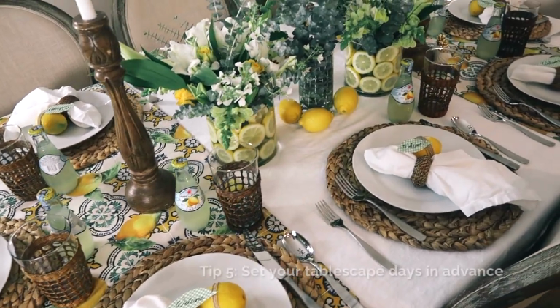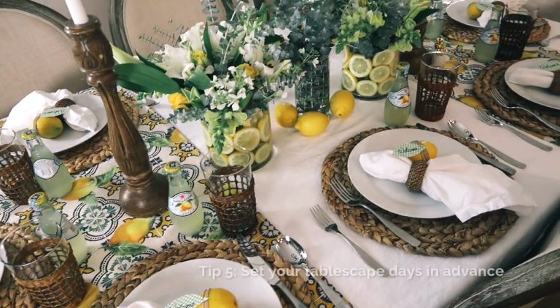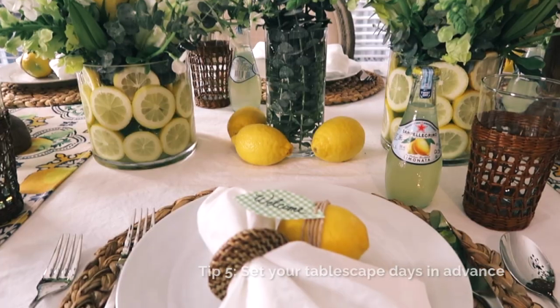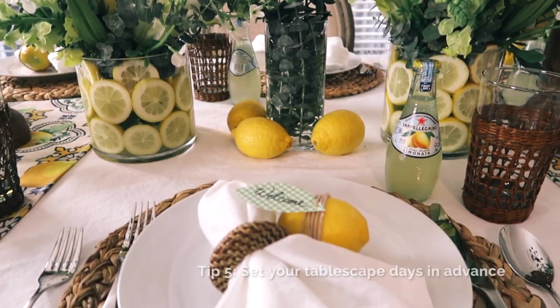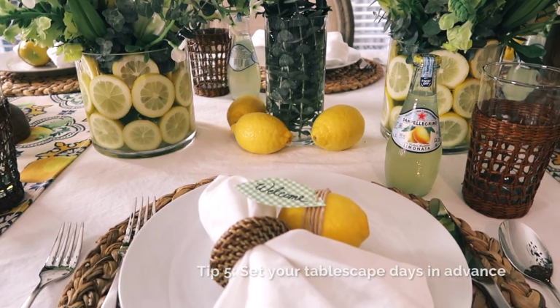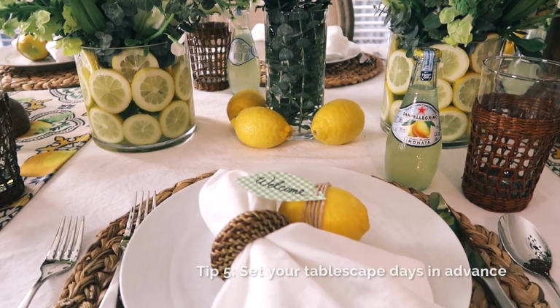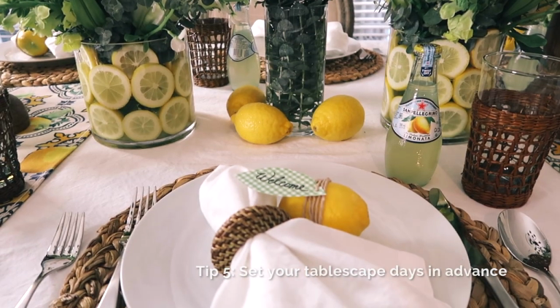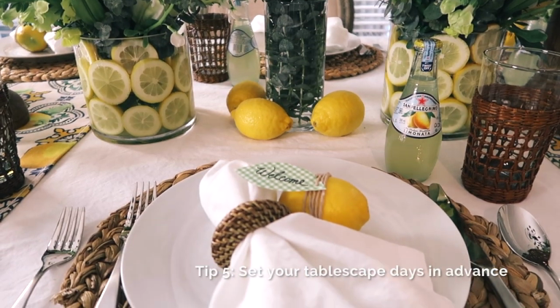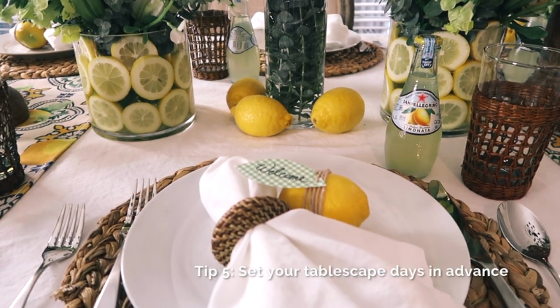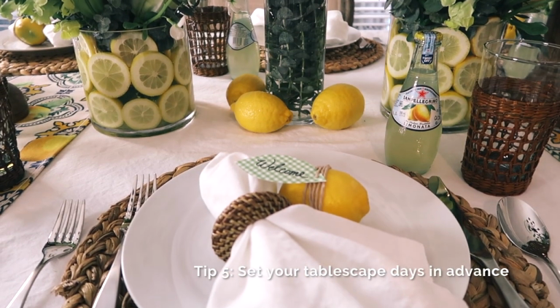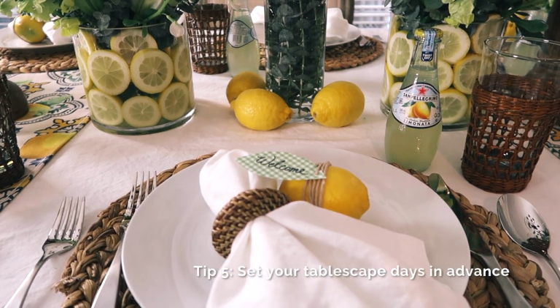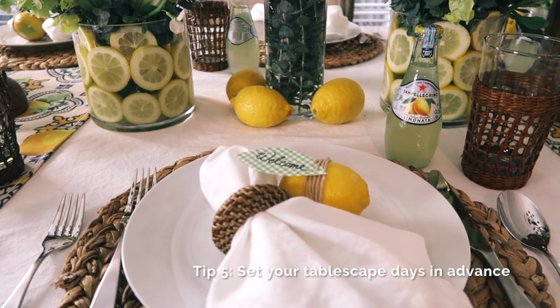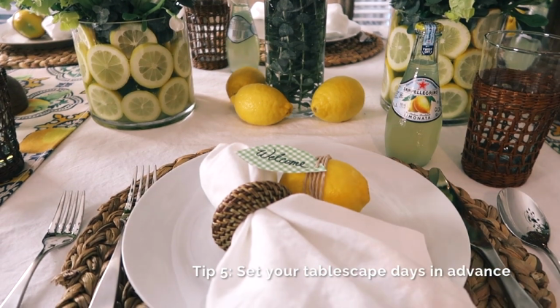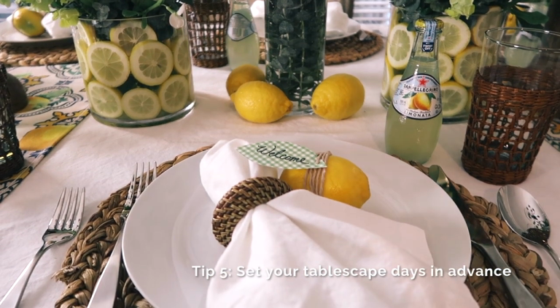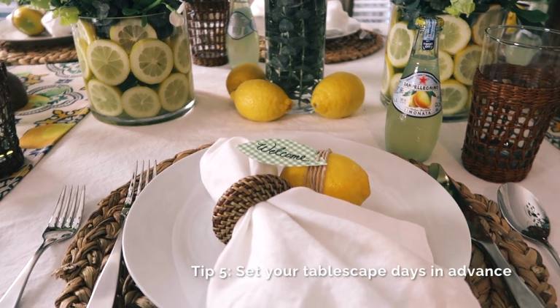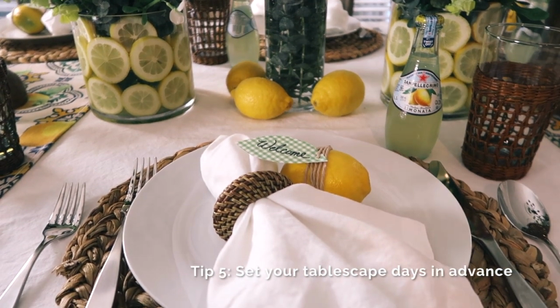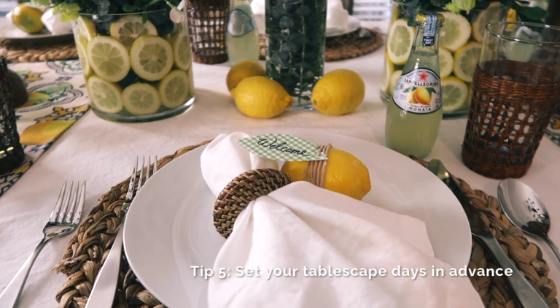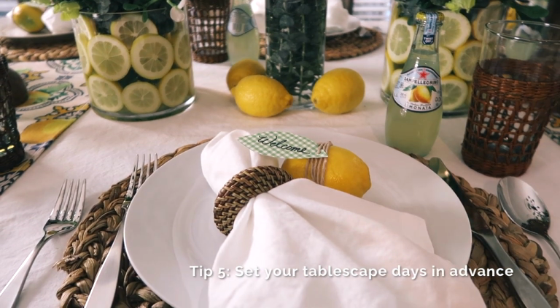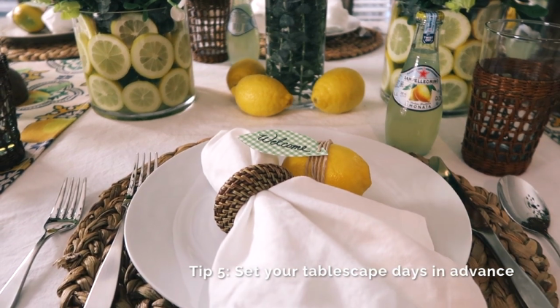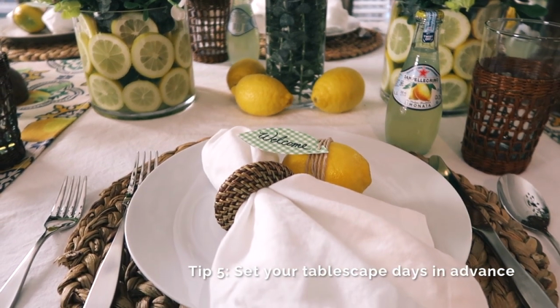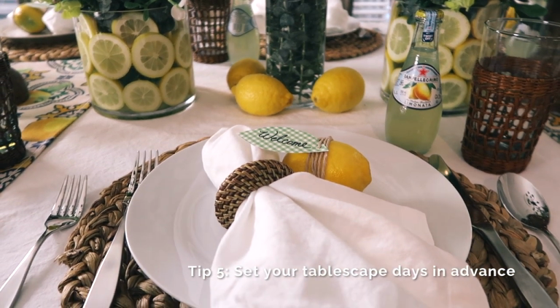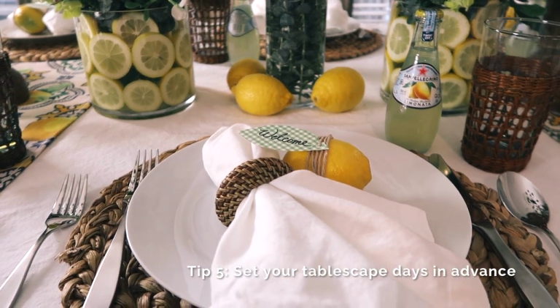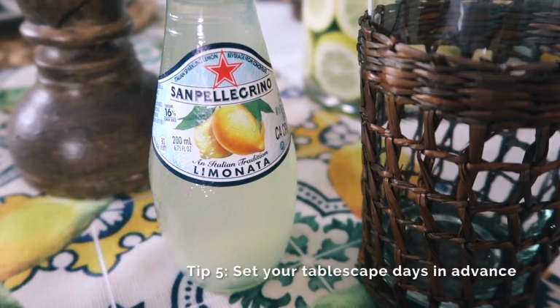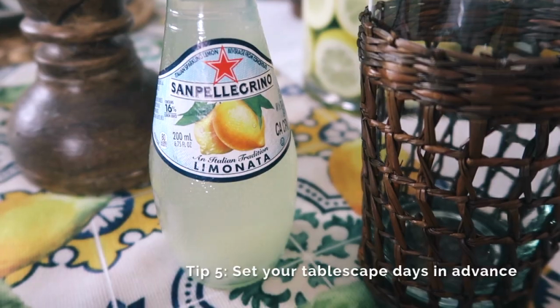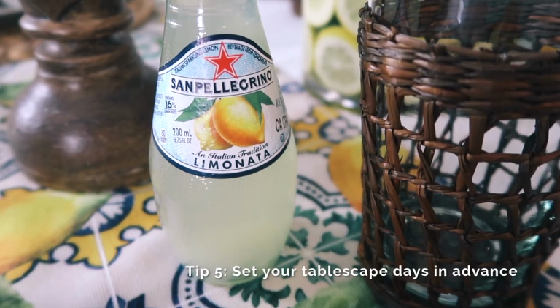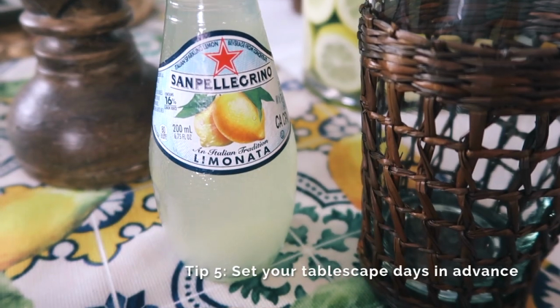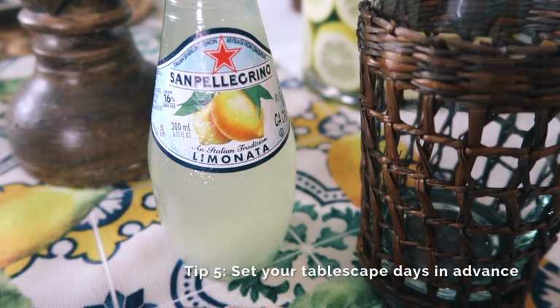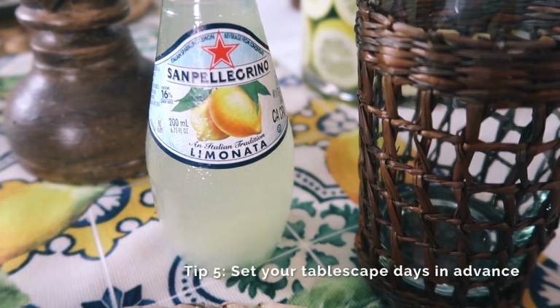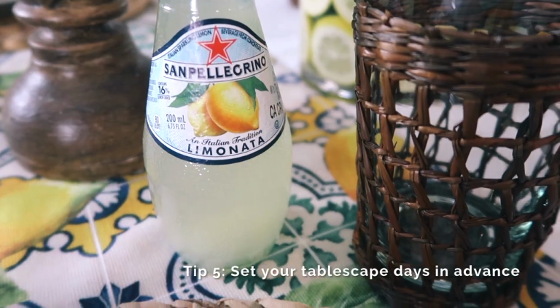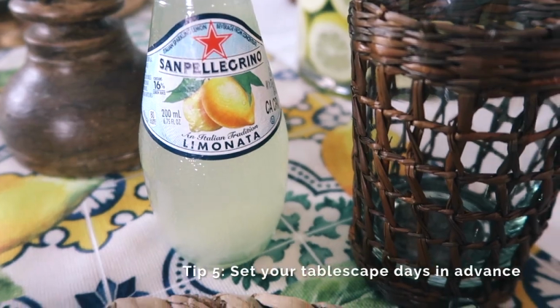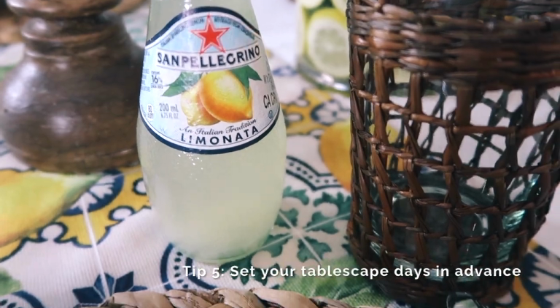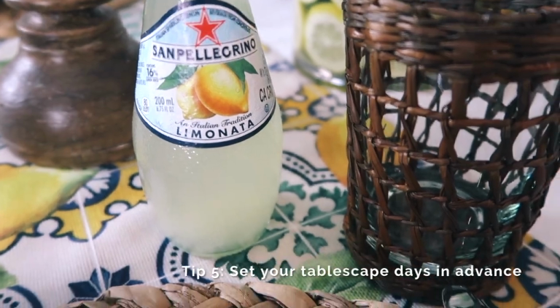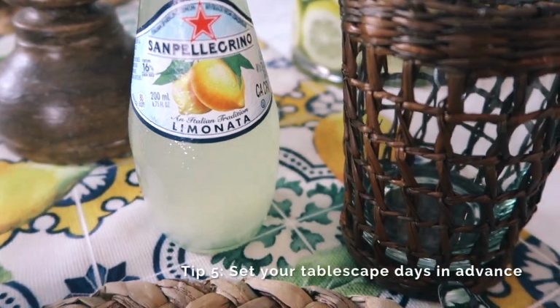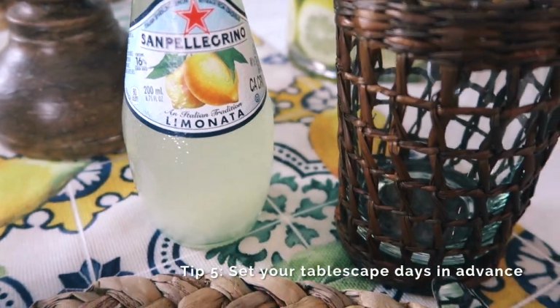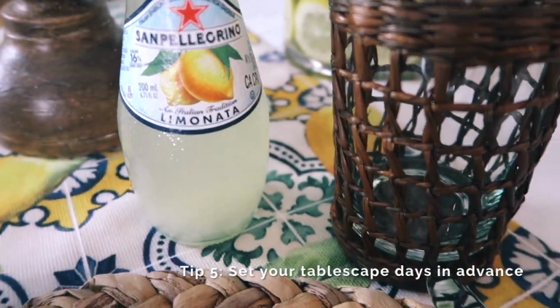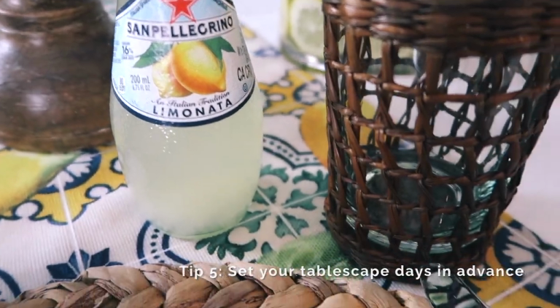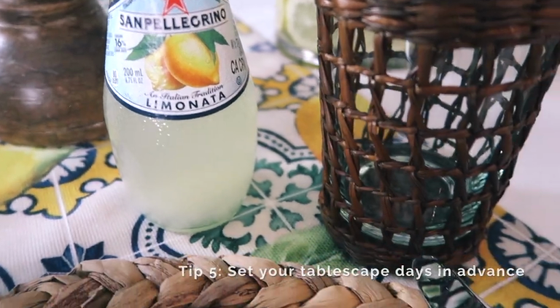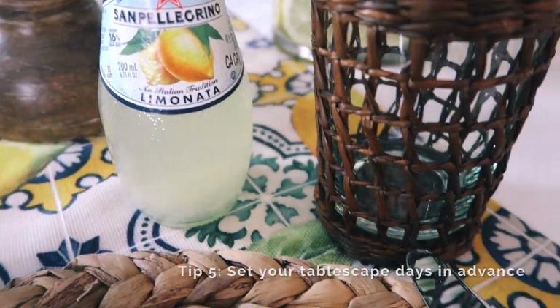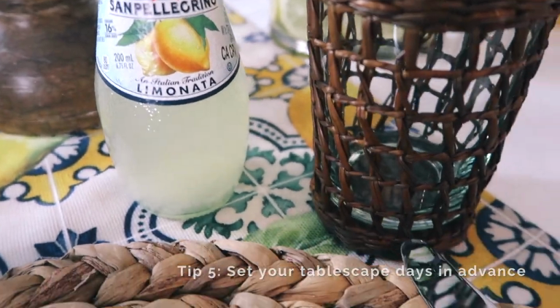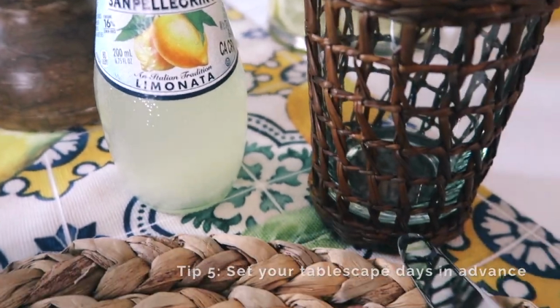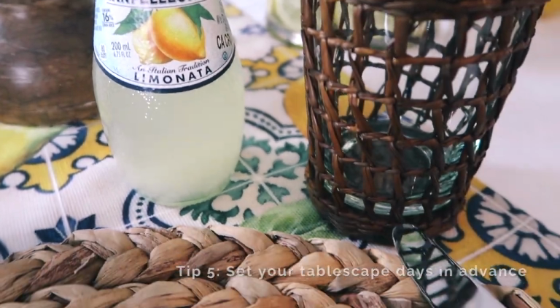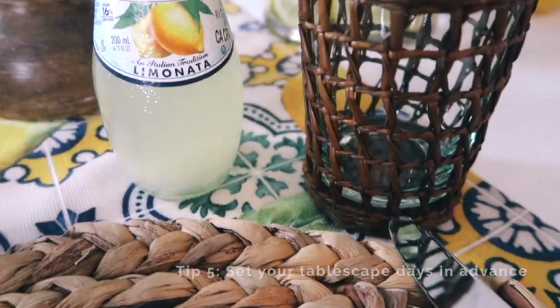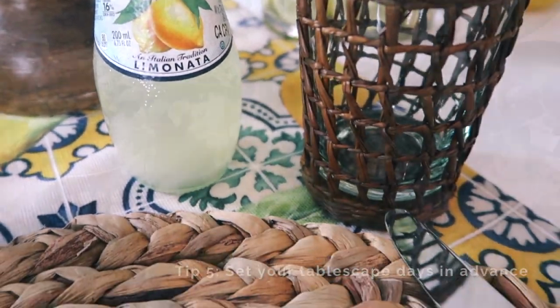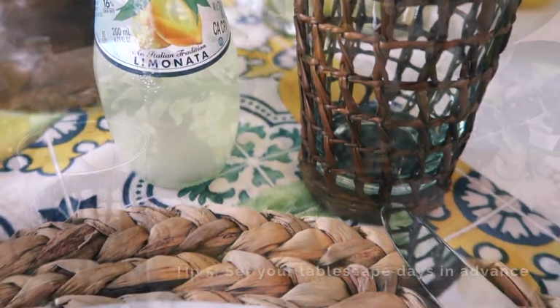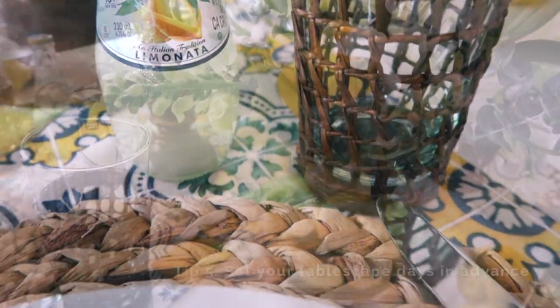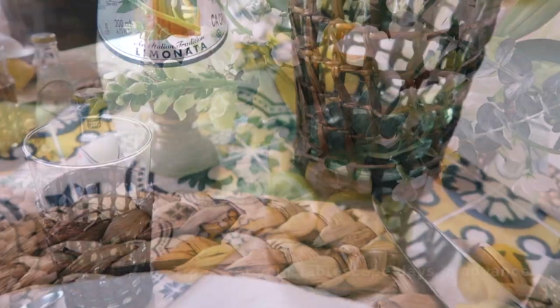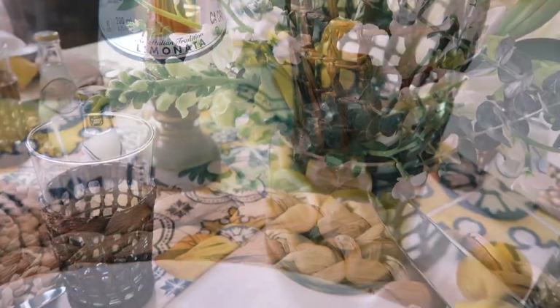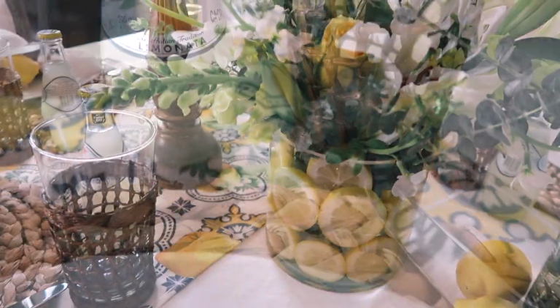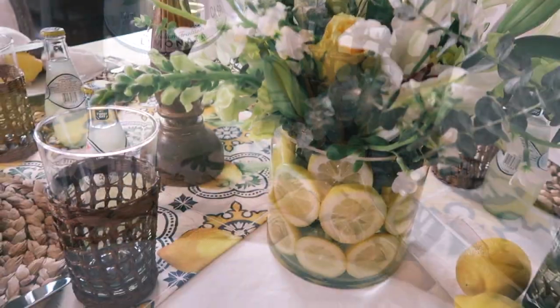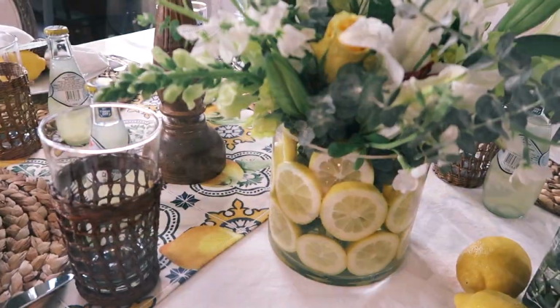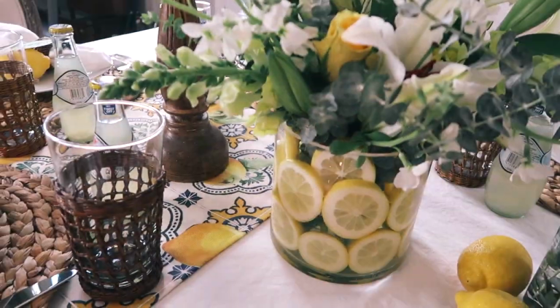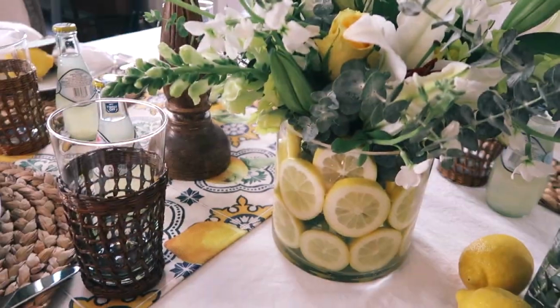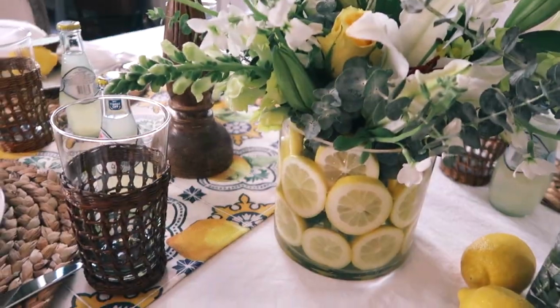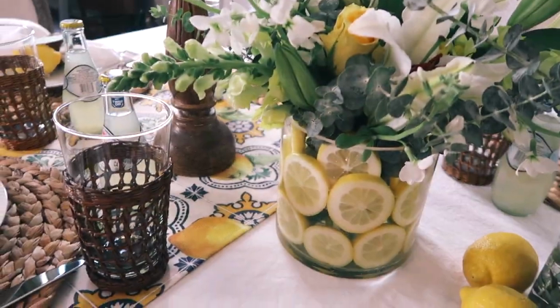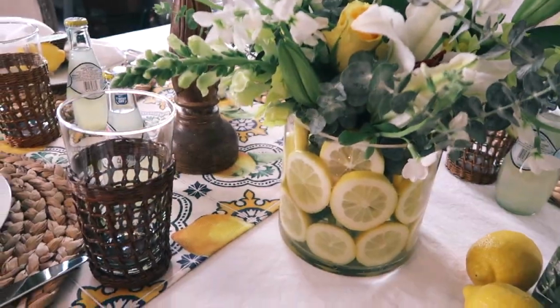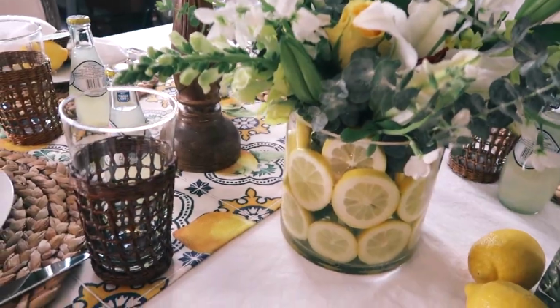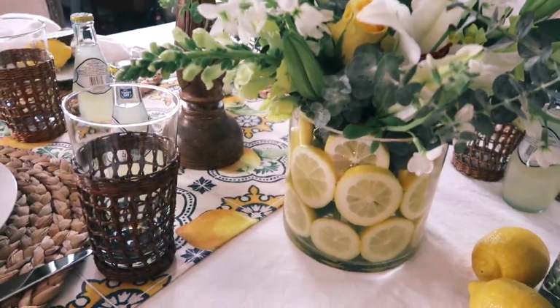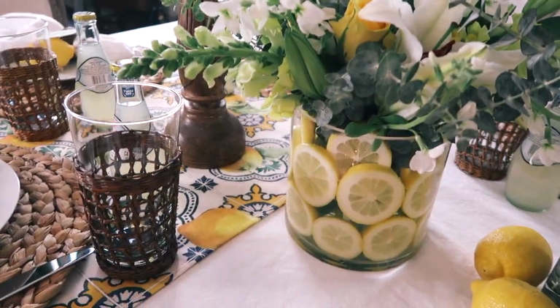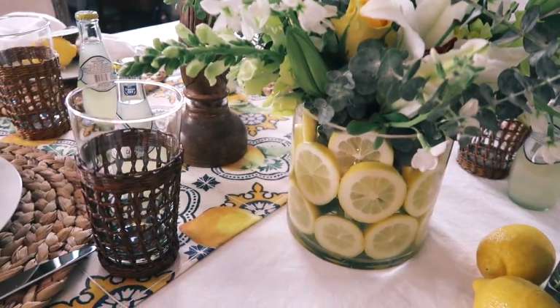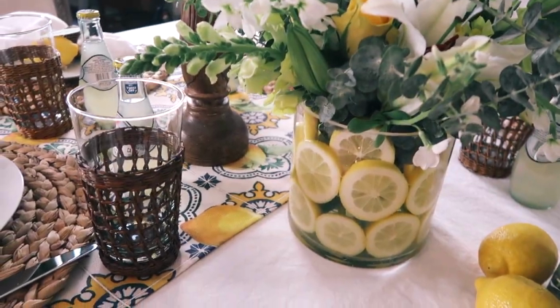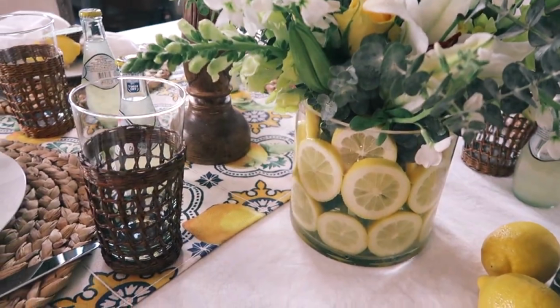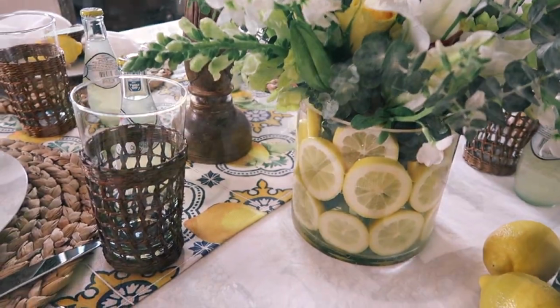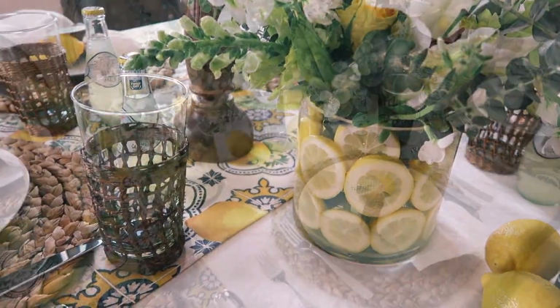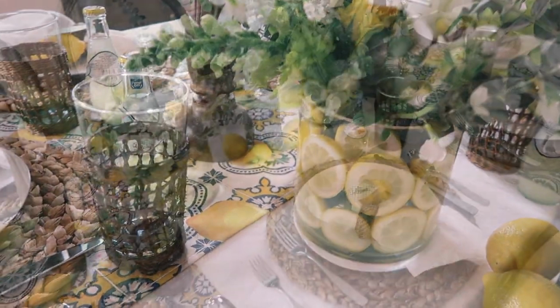Natural woven chargers, napkin rings, and glassware created a warm tone for the table and brought in an element of nature.